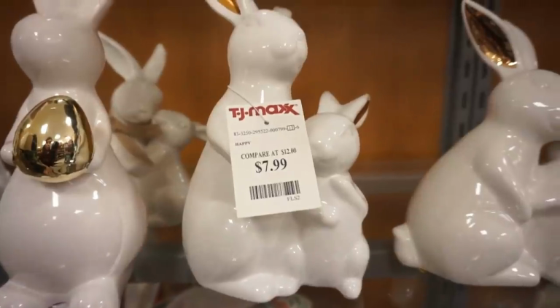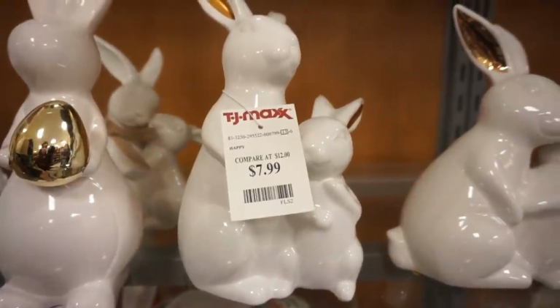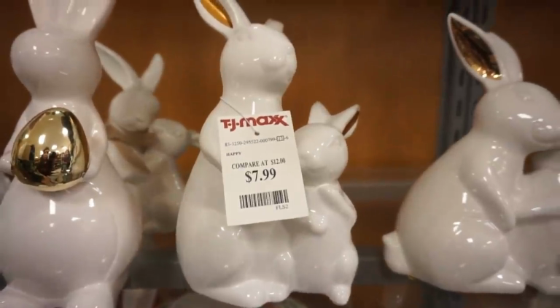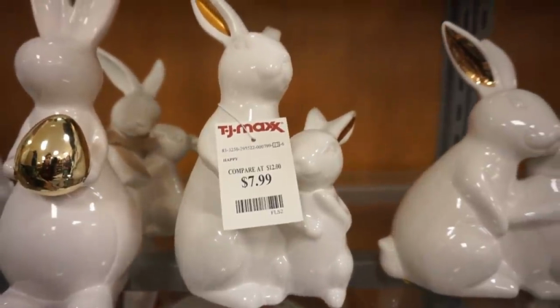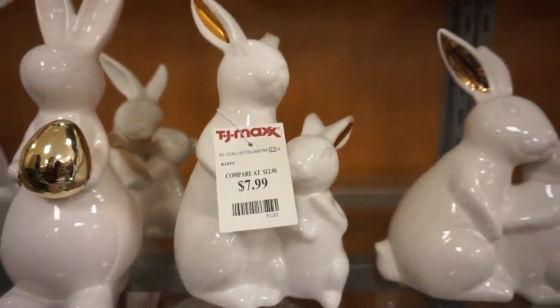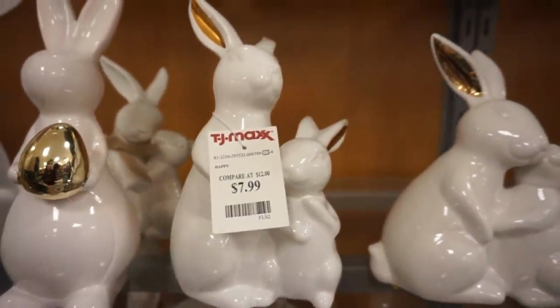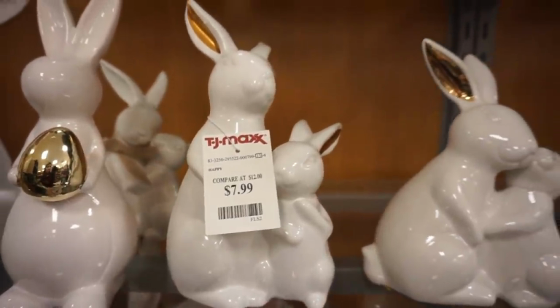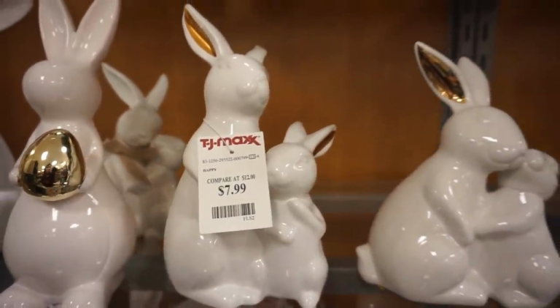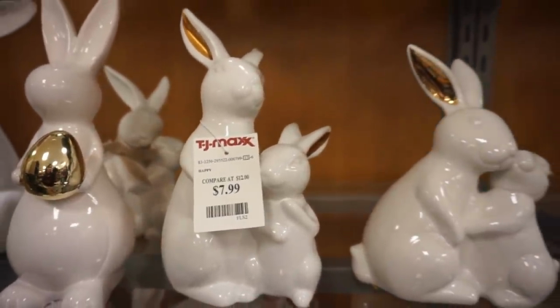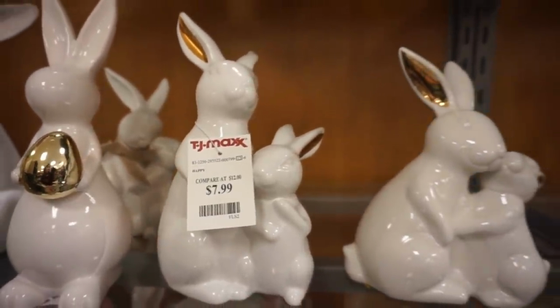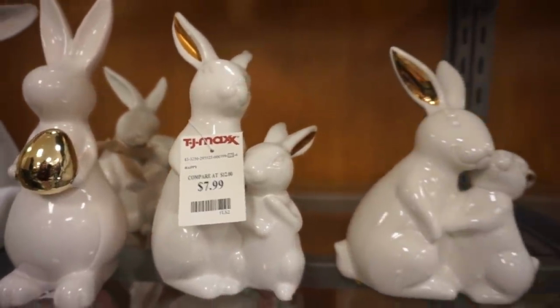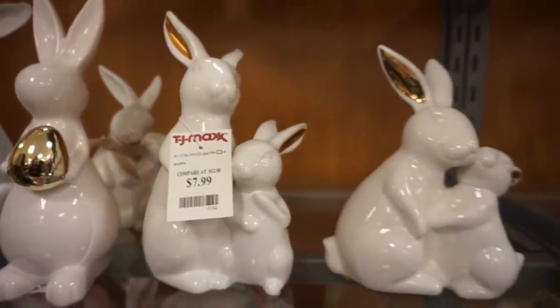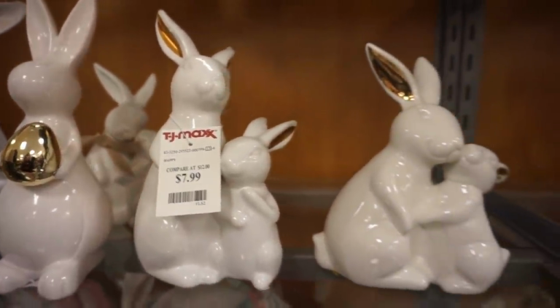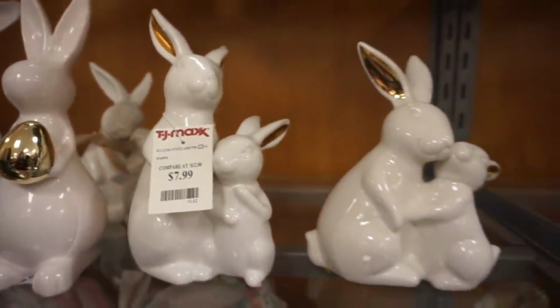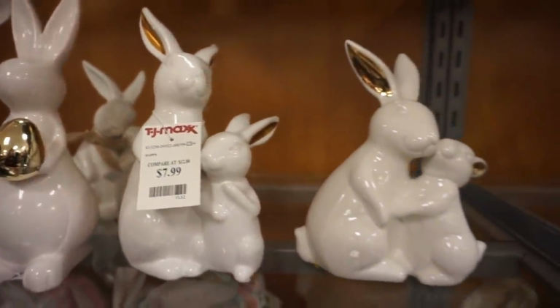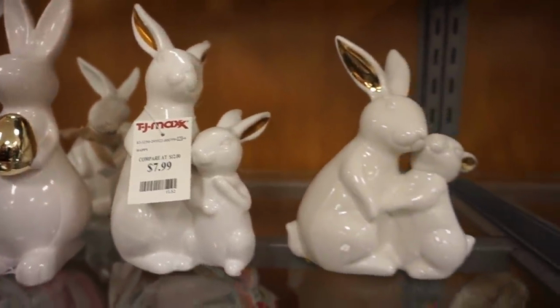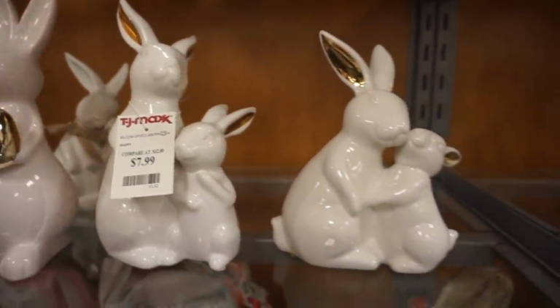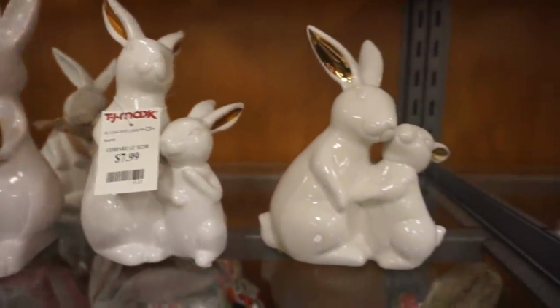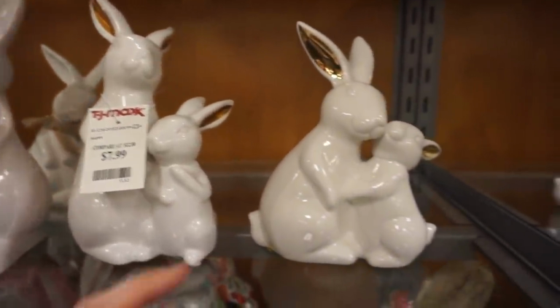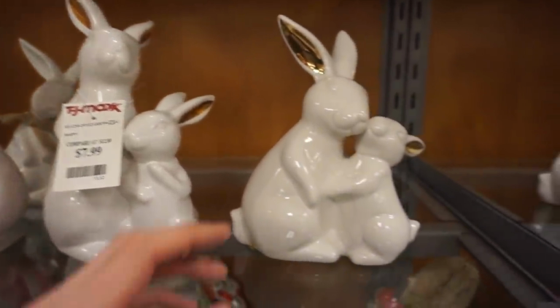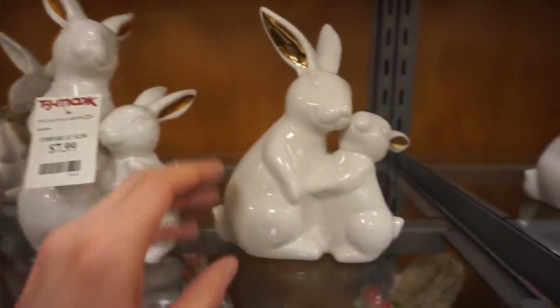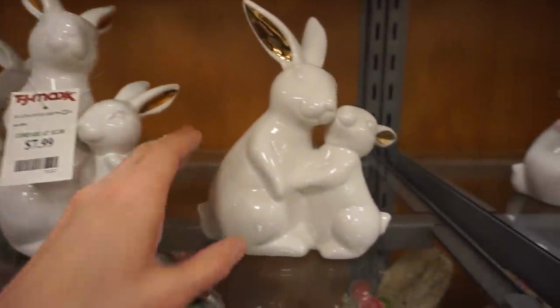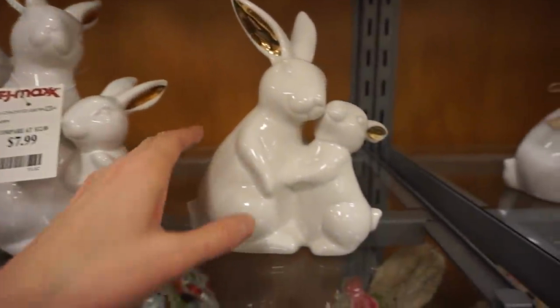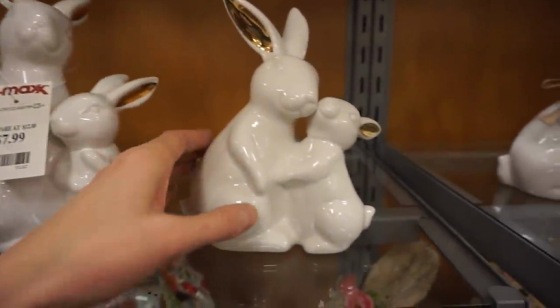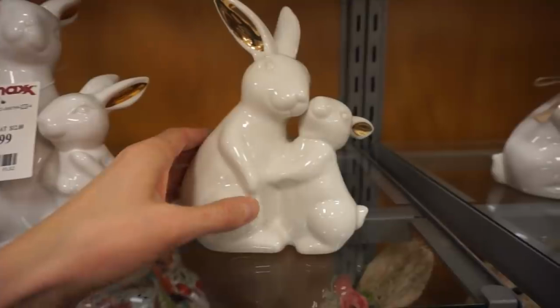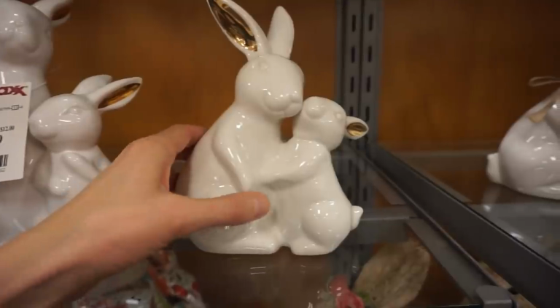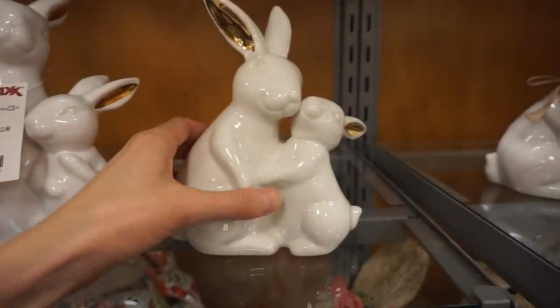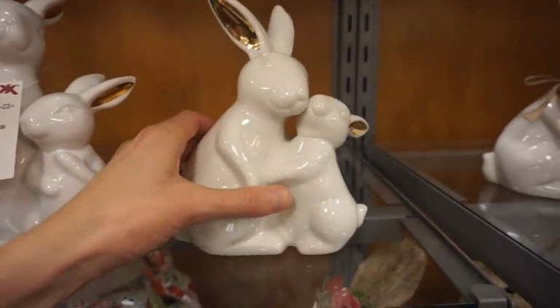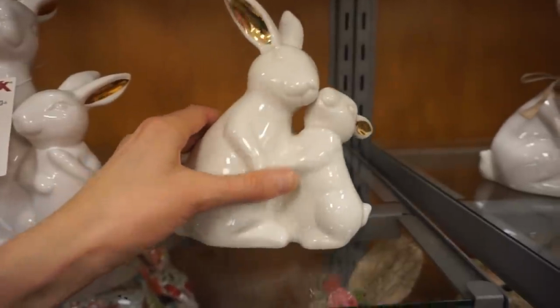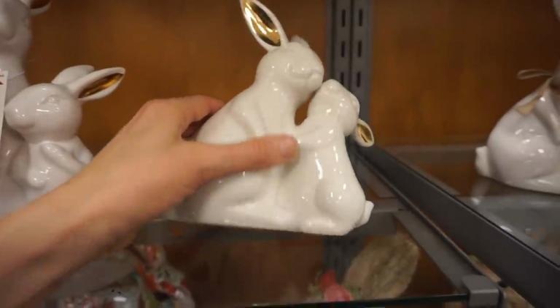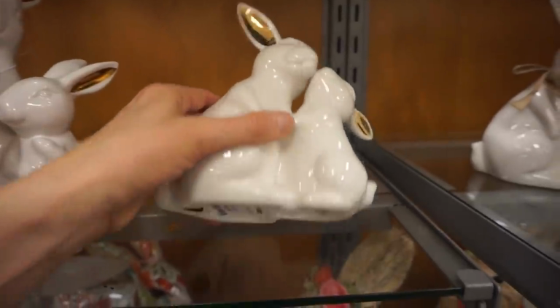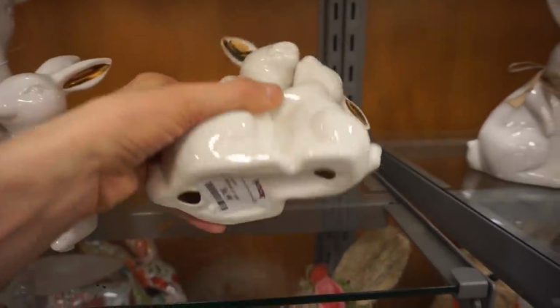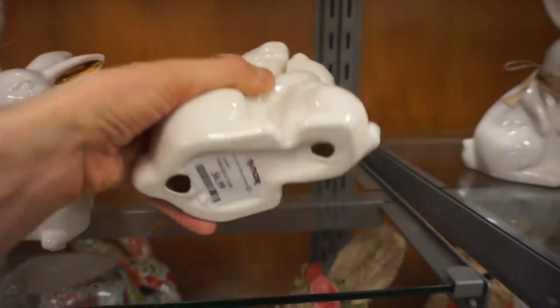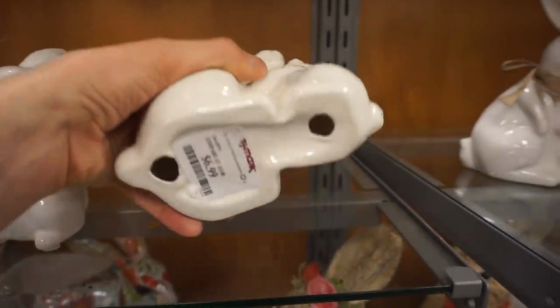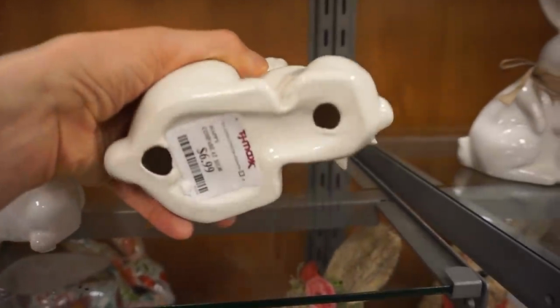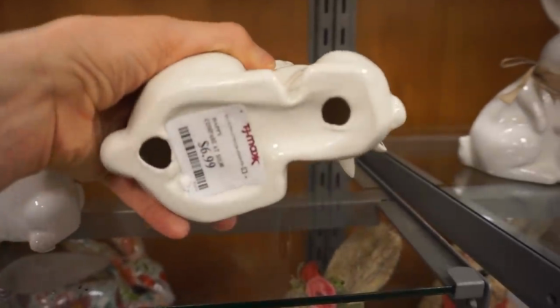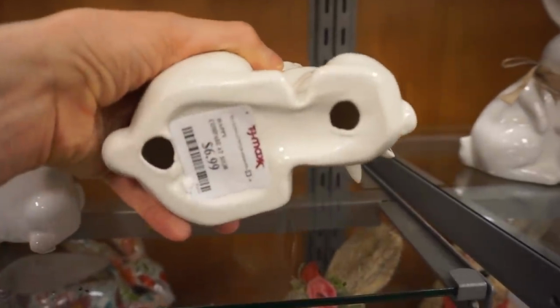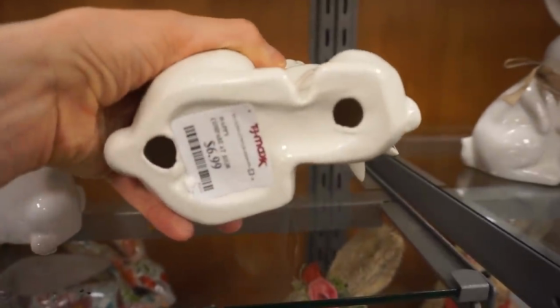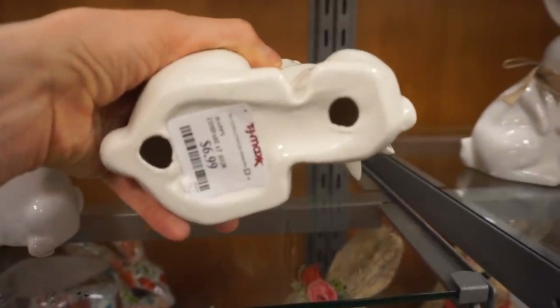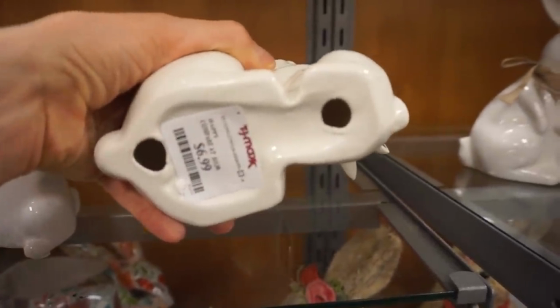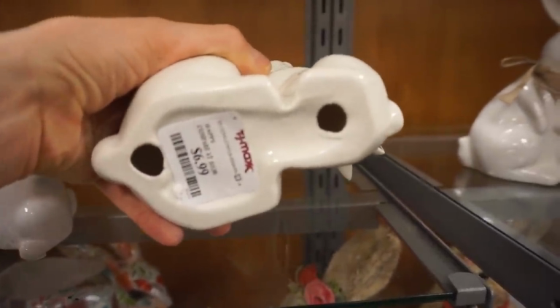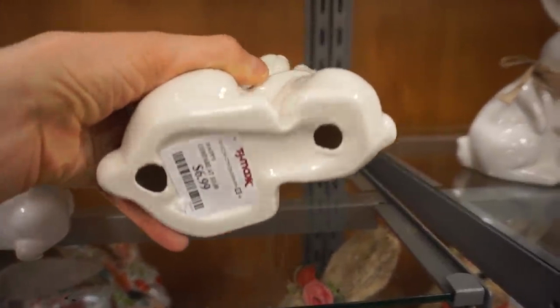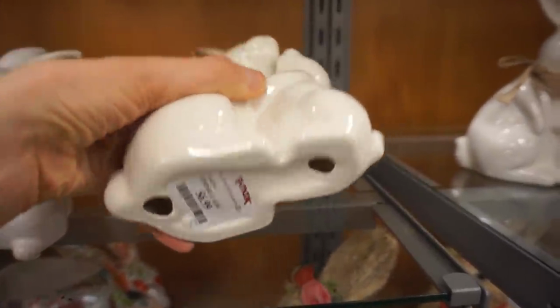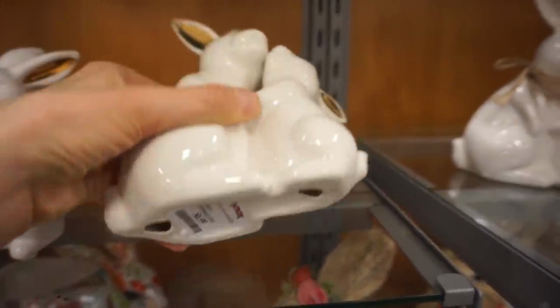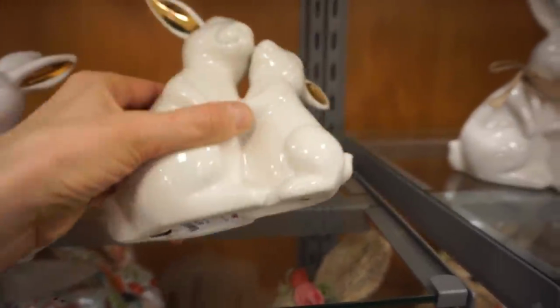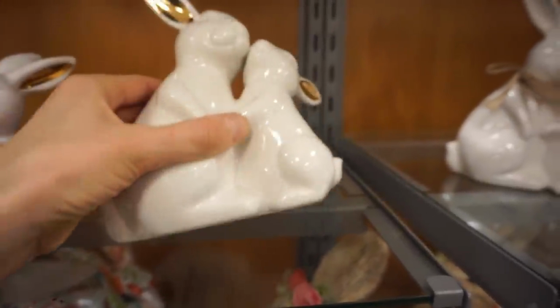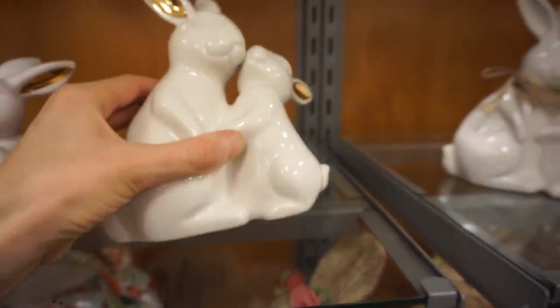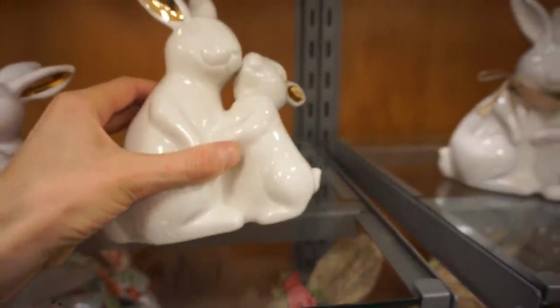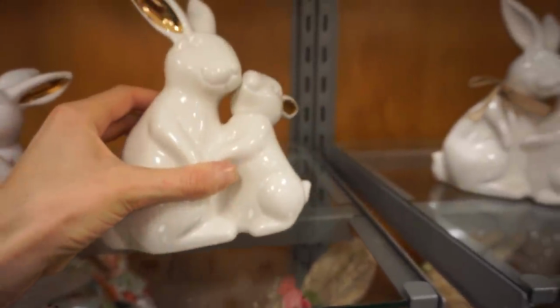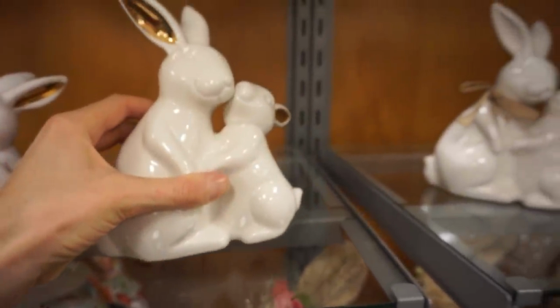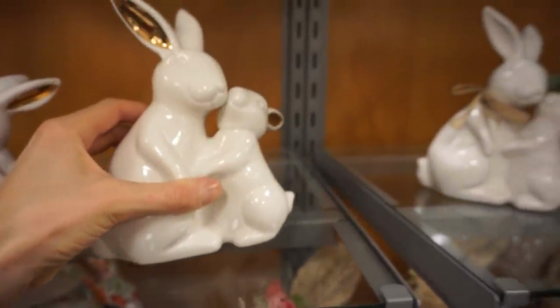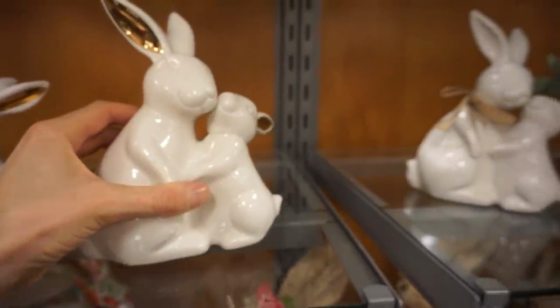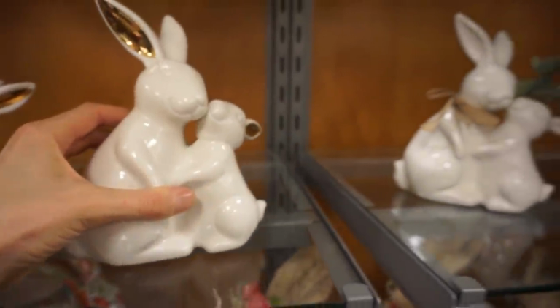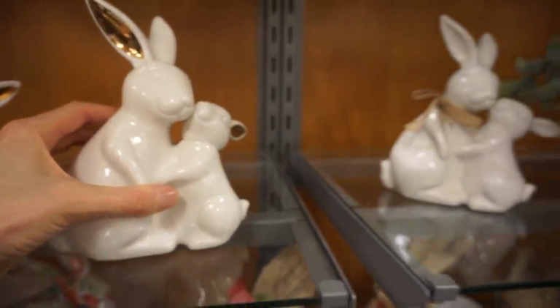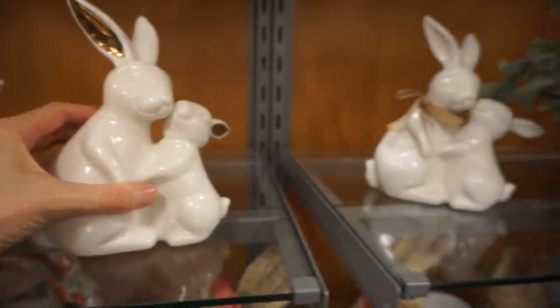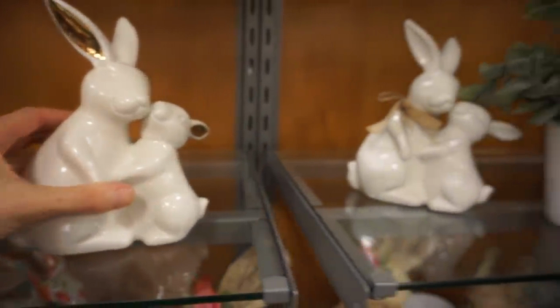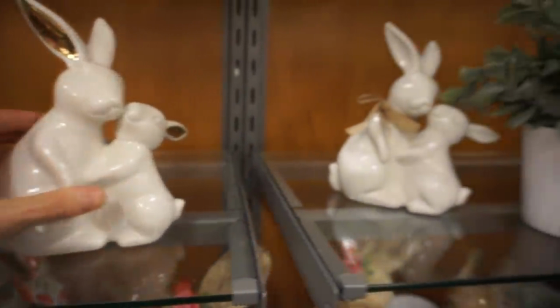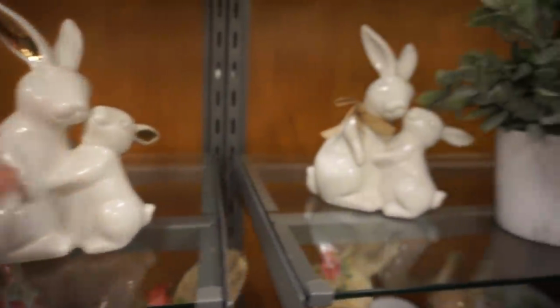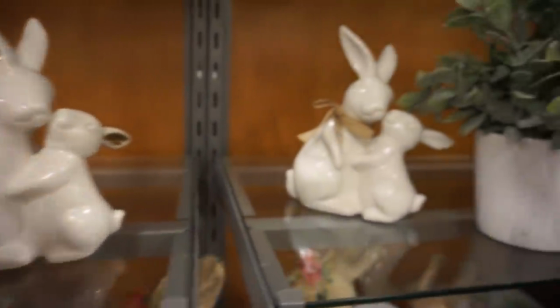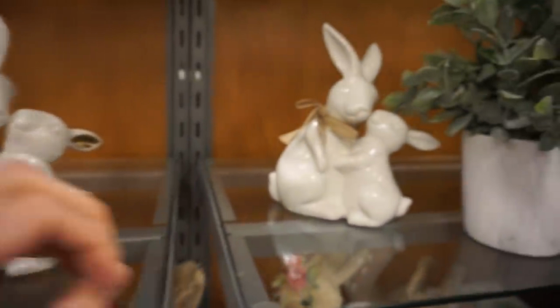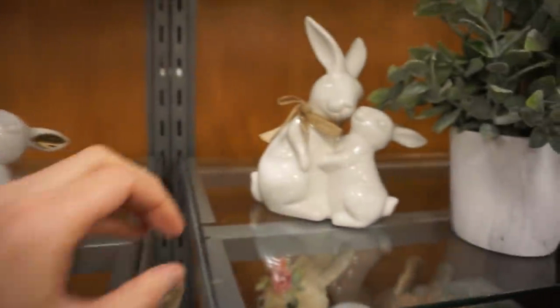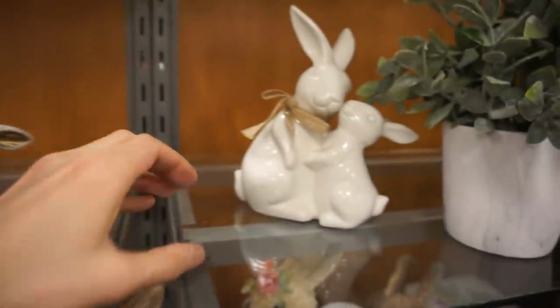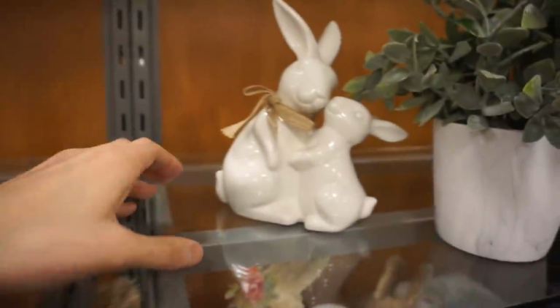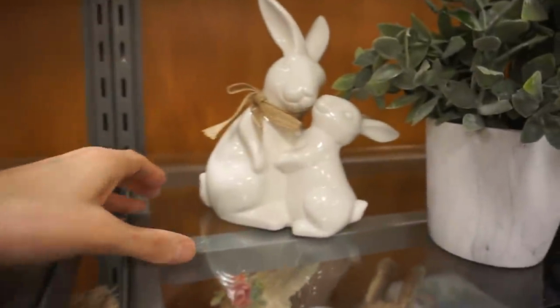These are double ceramic bunnies and I just think they're so pretty. They remind me of the ones you've seen in the Target Dollar section, but they haven't put those out yet. I think they're a really nice quality.